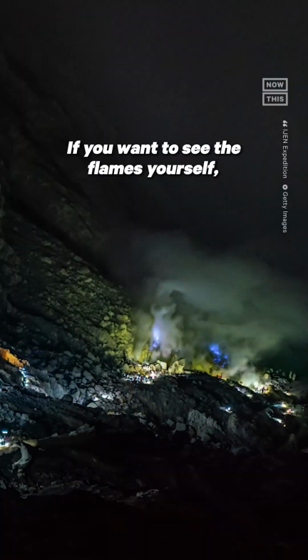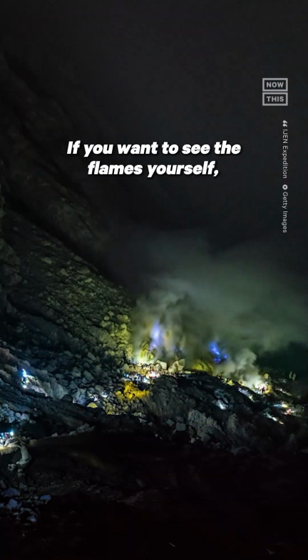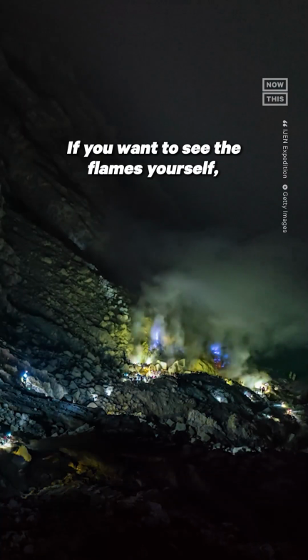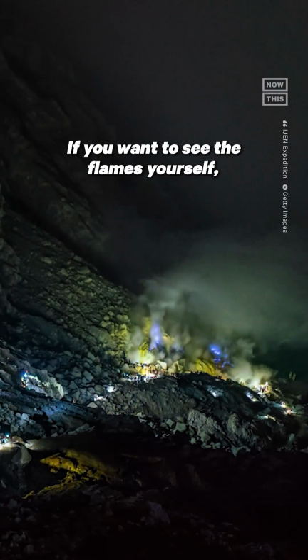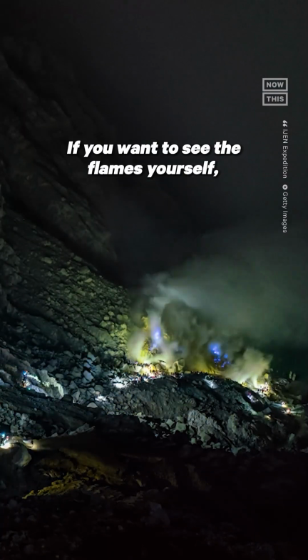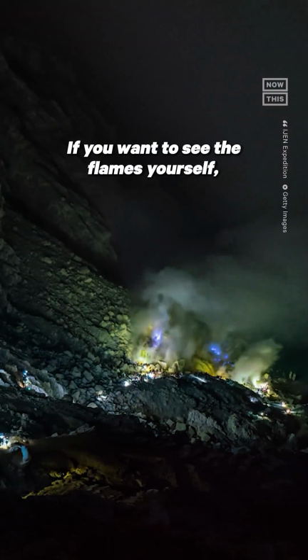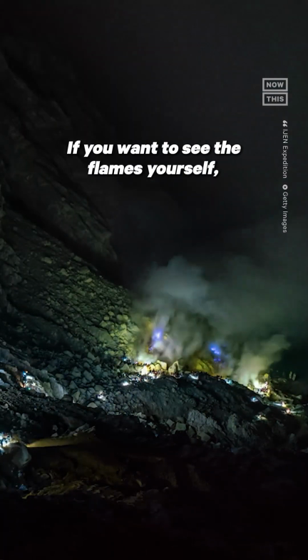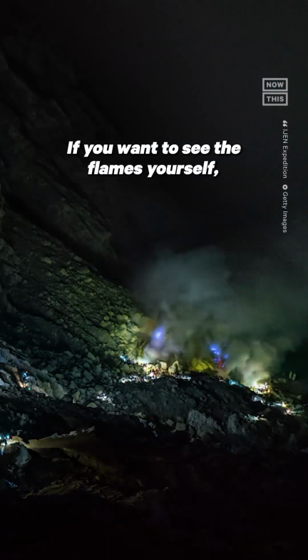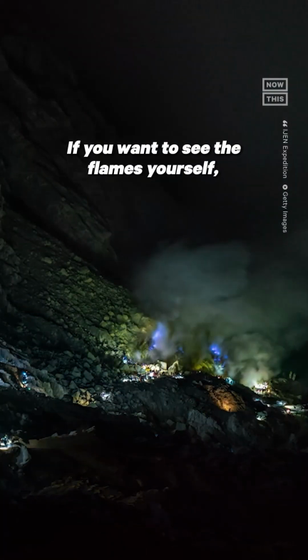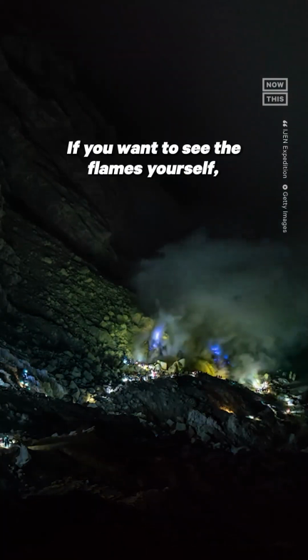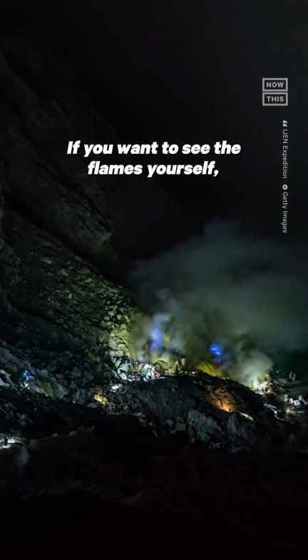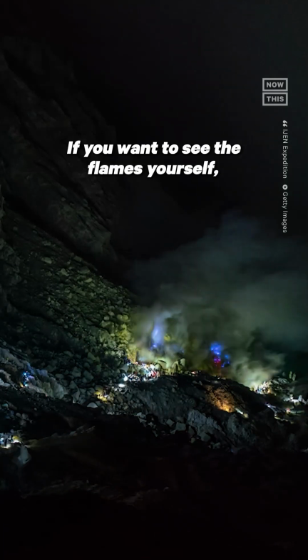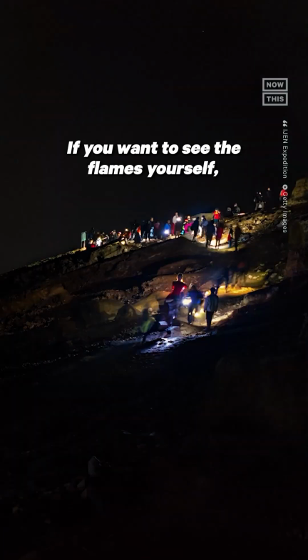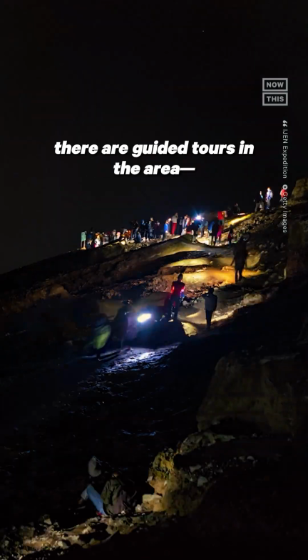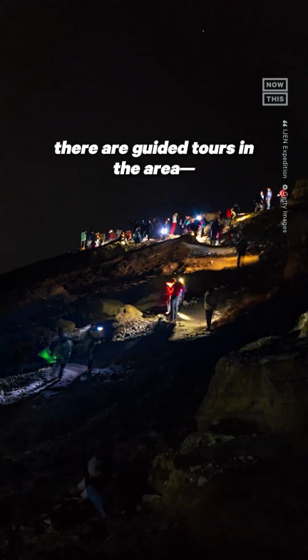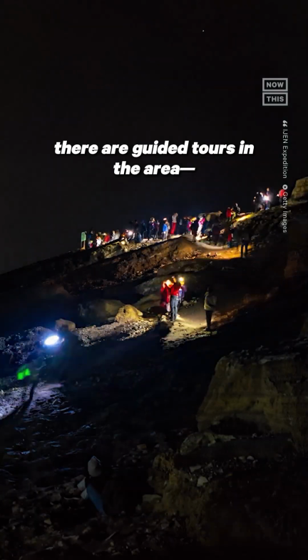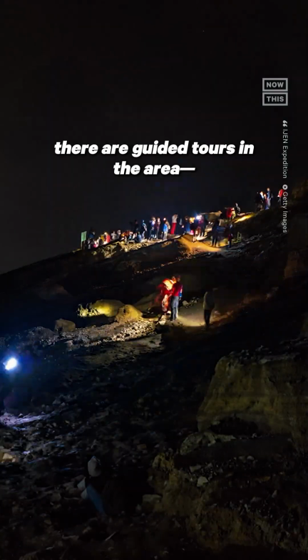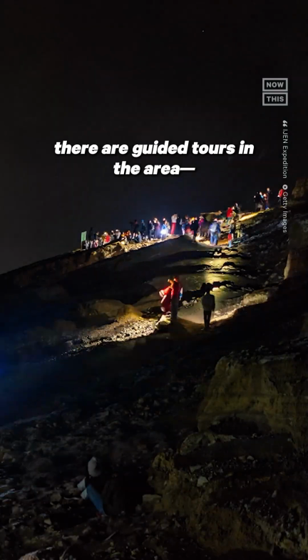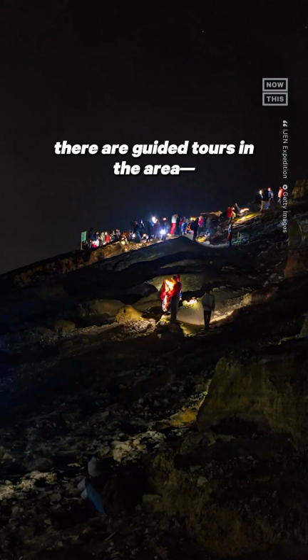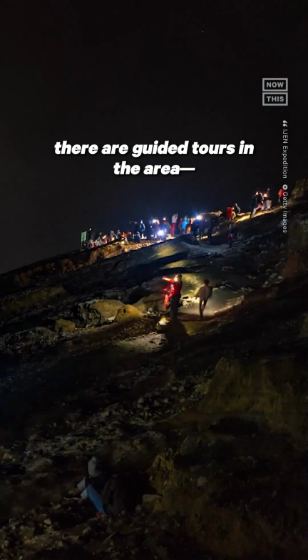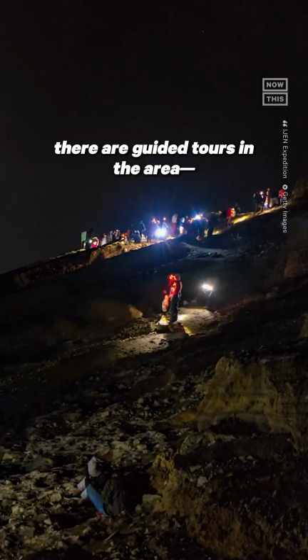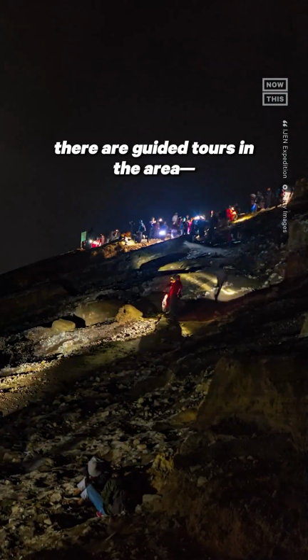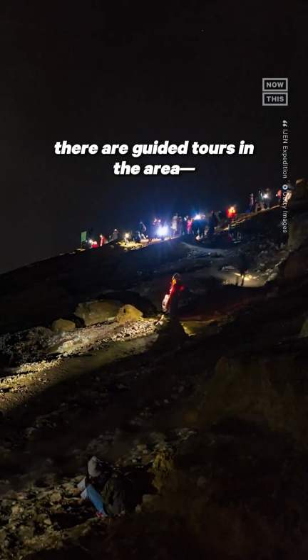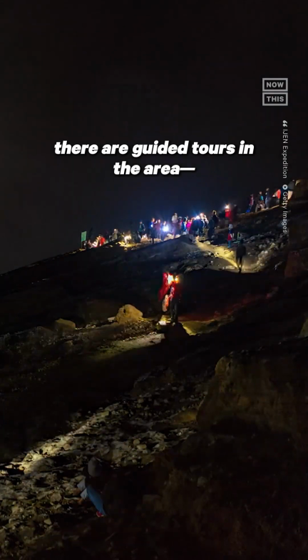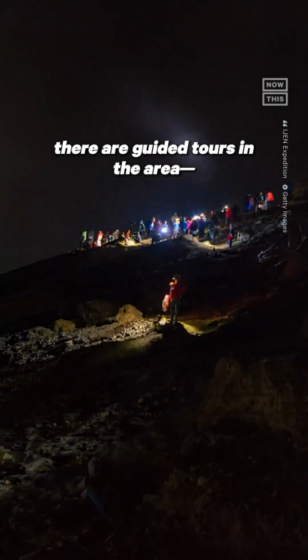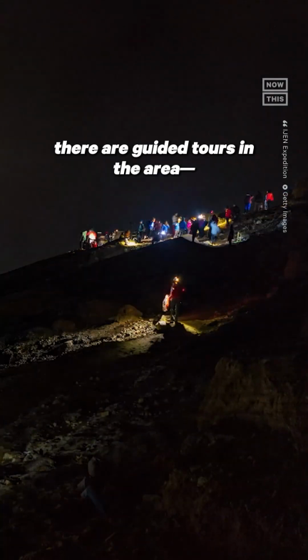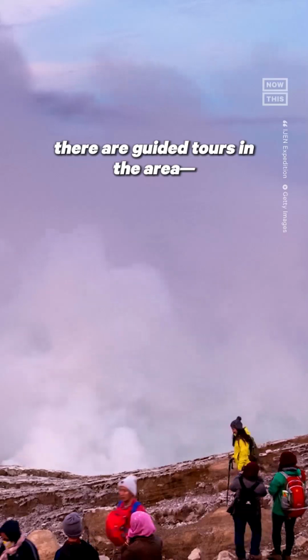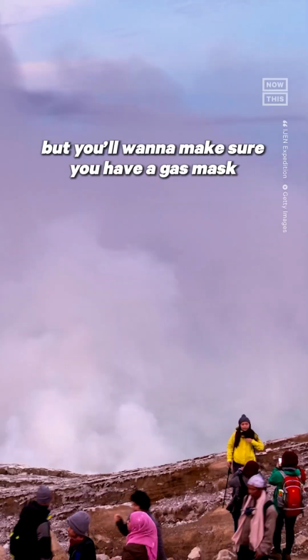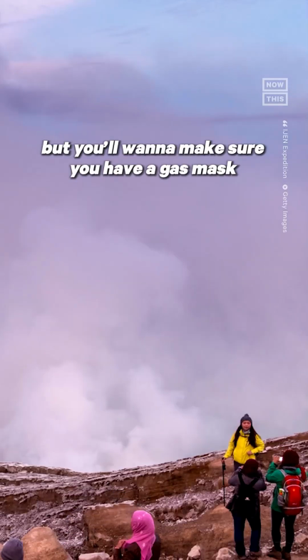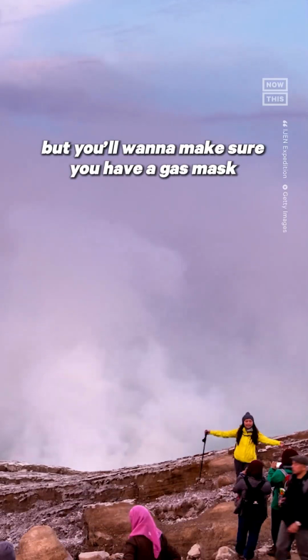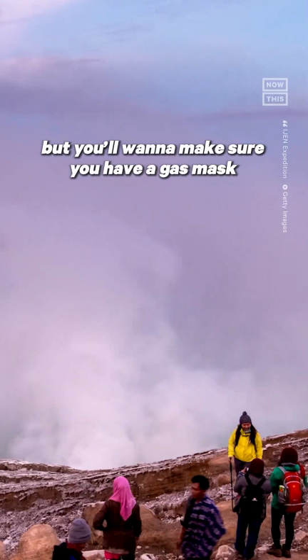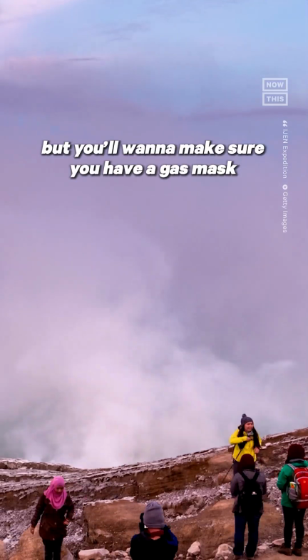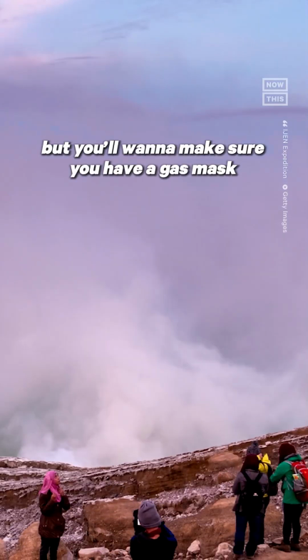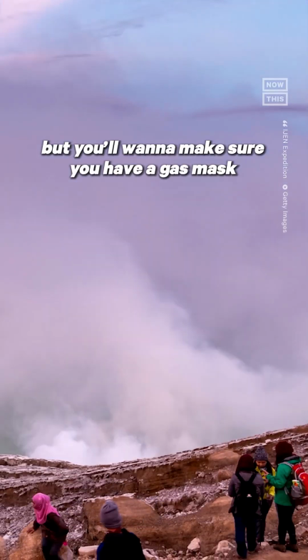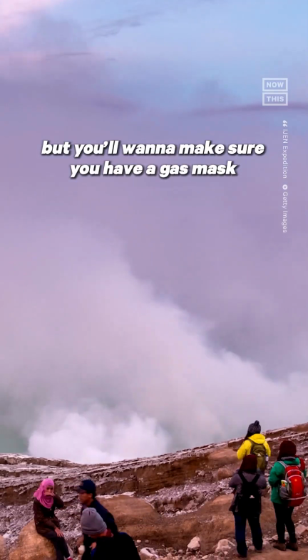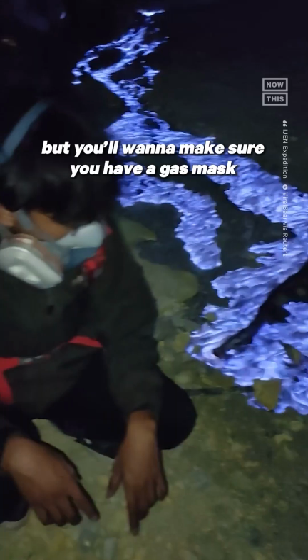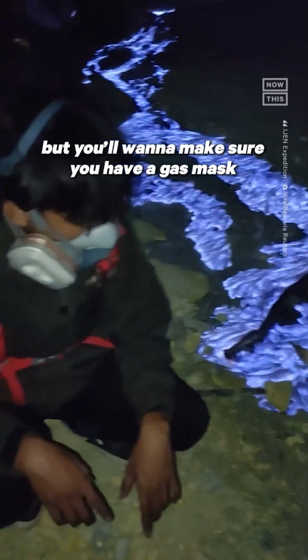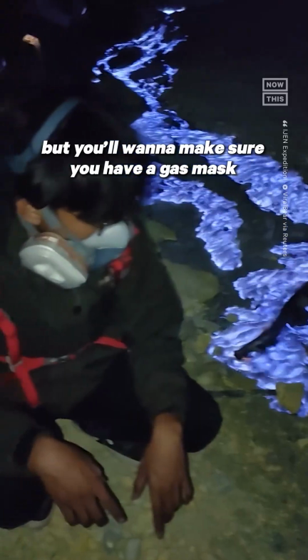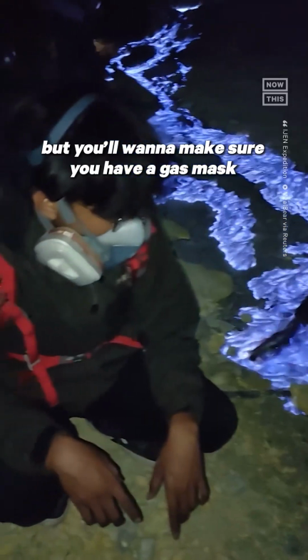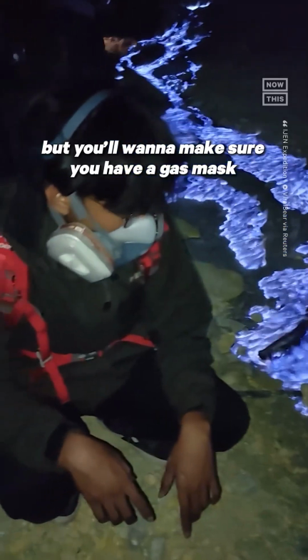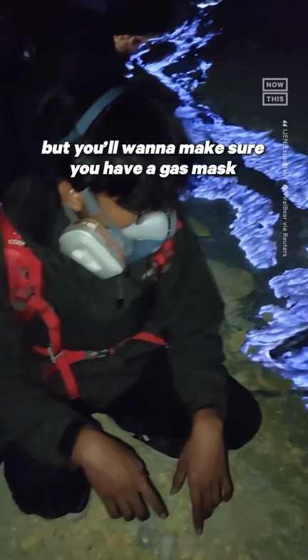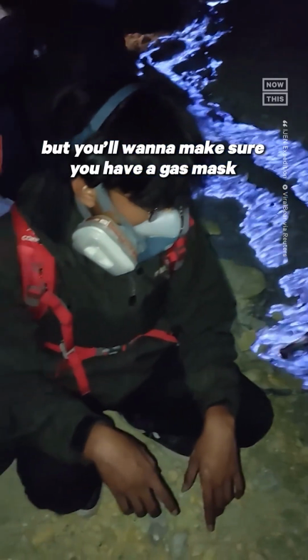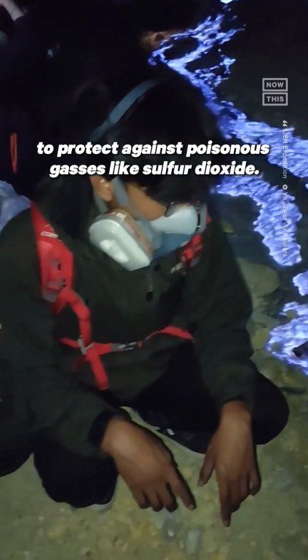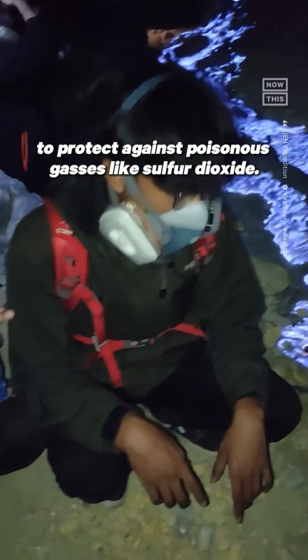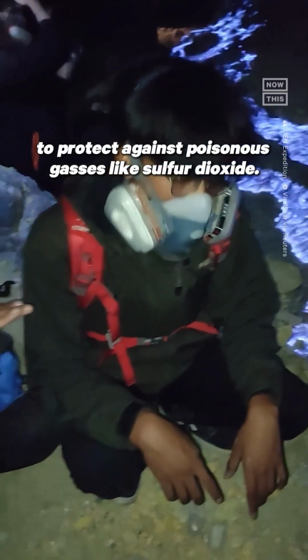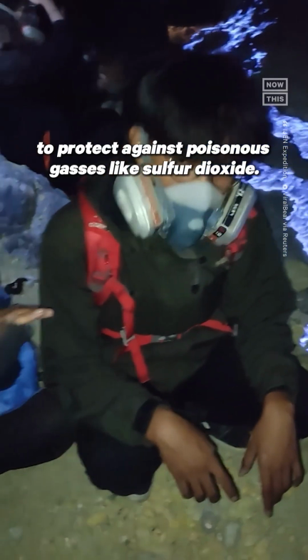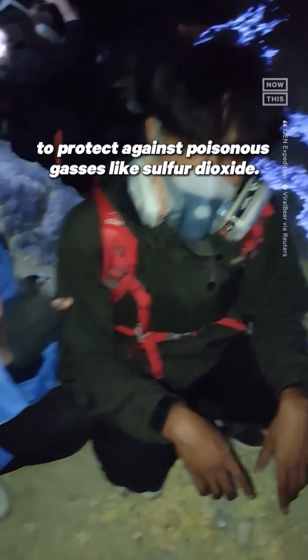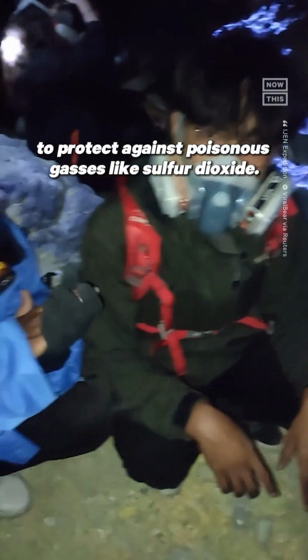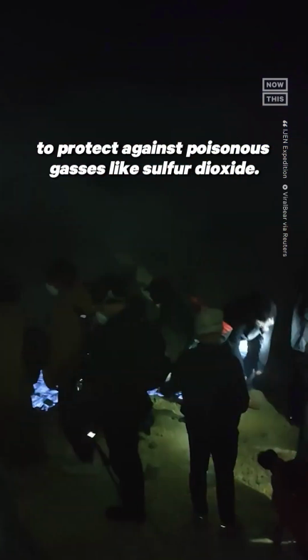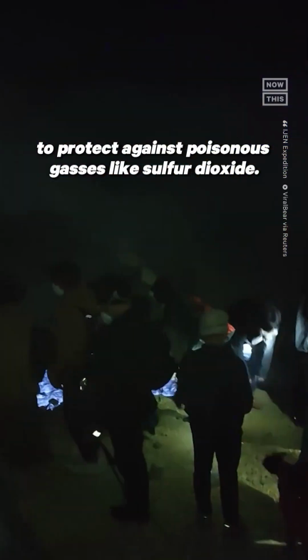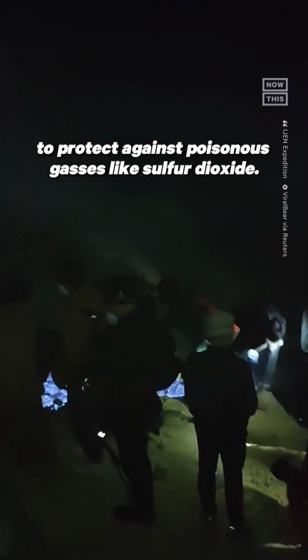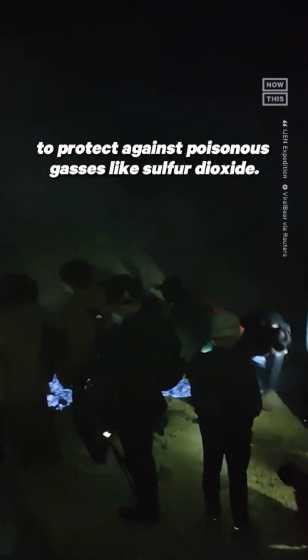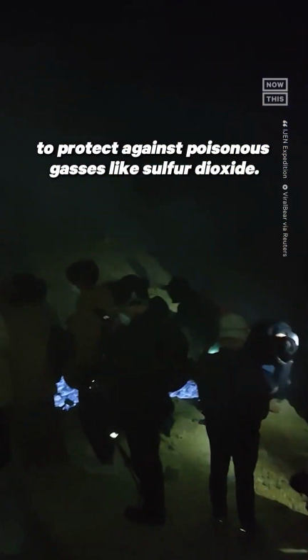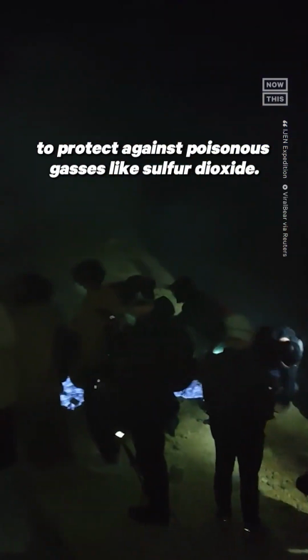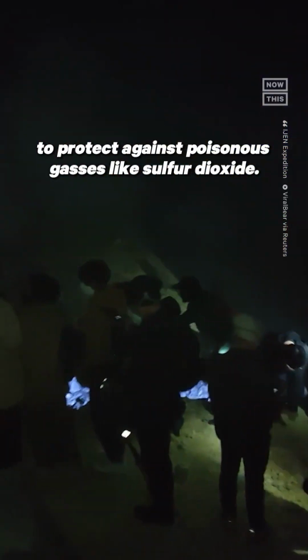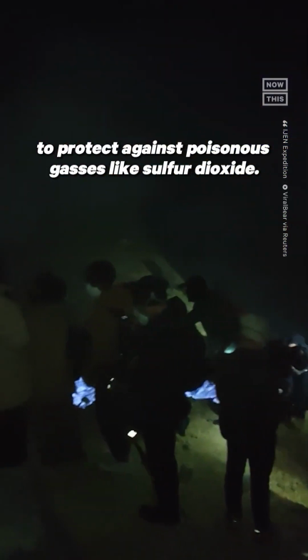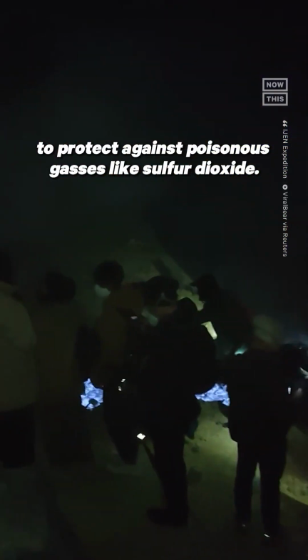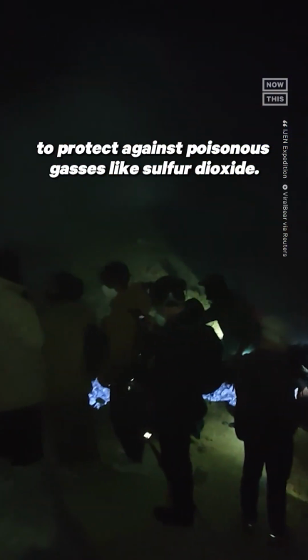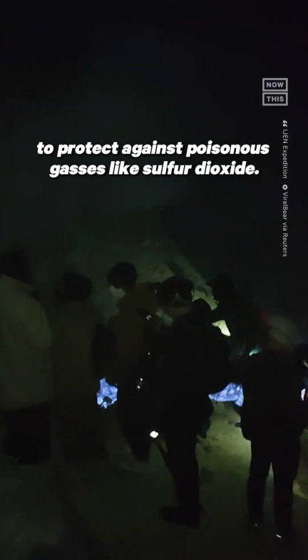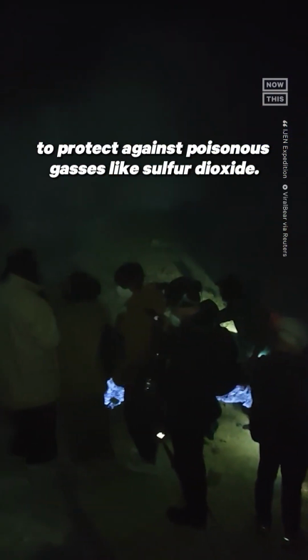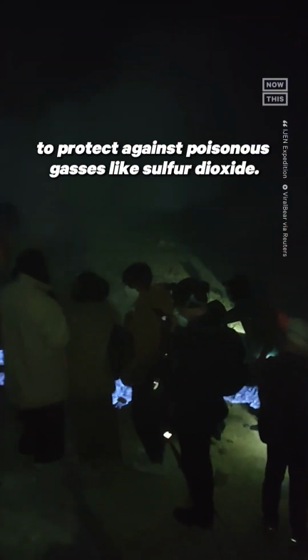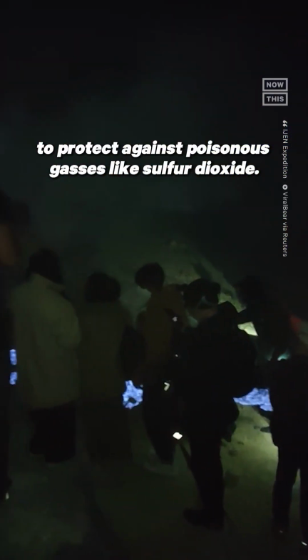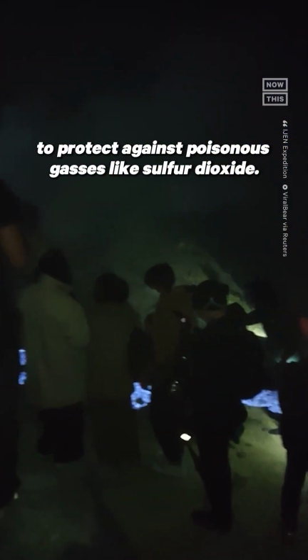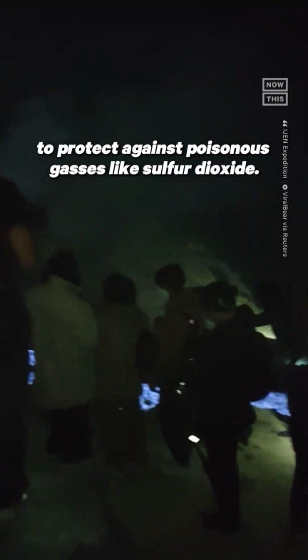If you want to see the flames yourself, there are guided tours in the area, but you'll want to make sure you have a gas mask to protect against poisonous gases like sulfur dioxide.